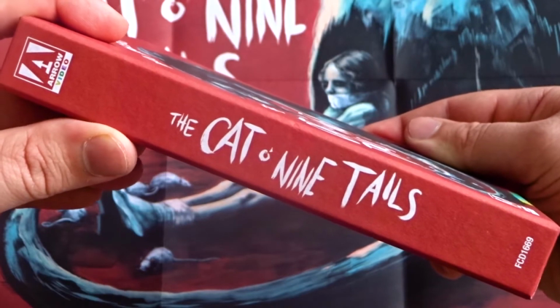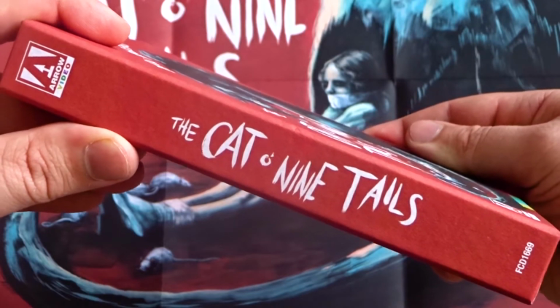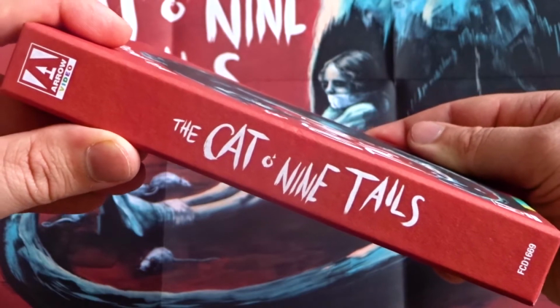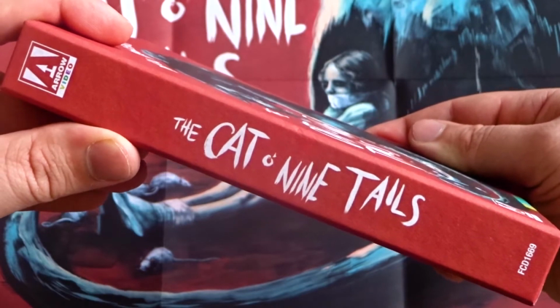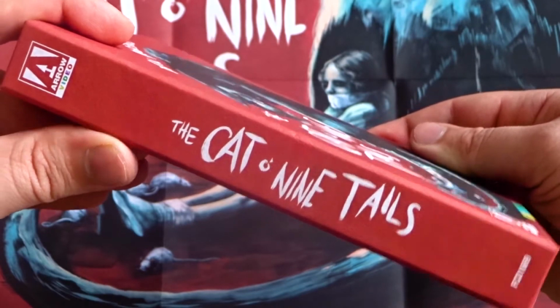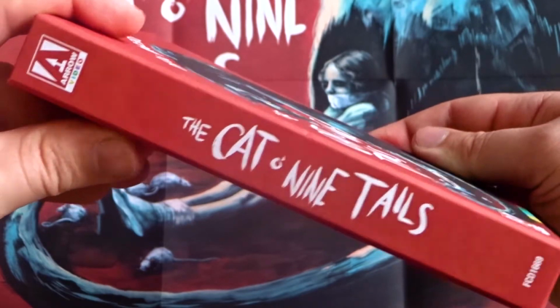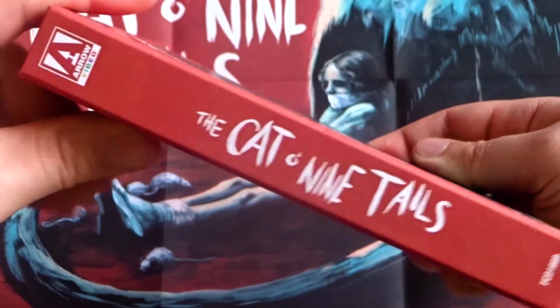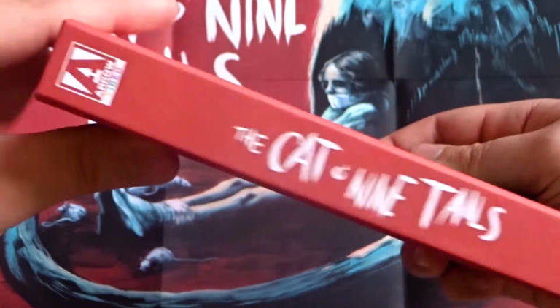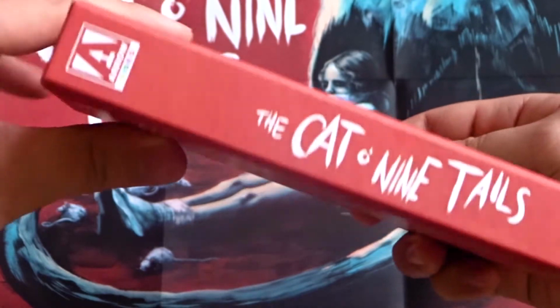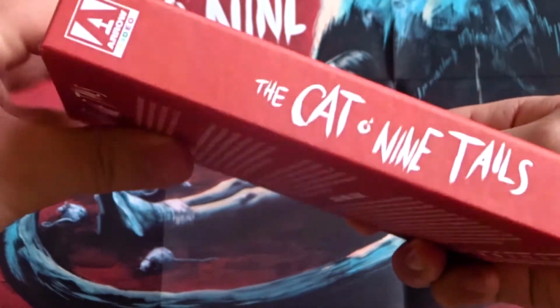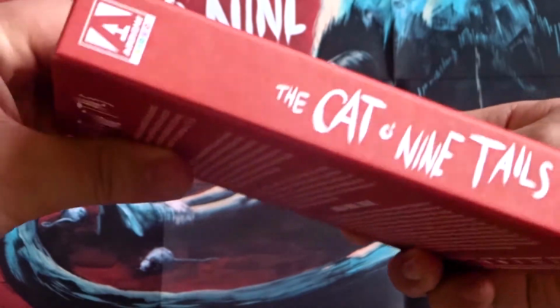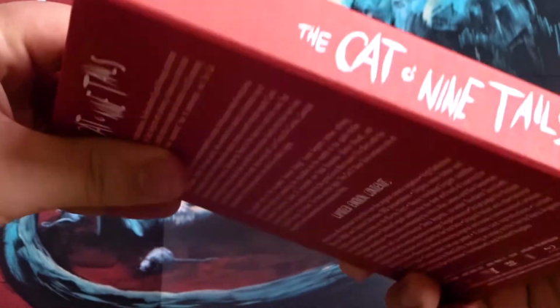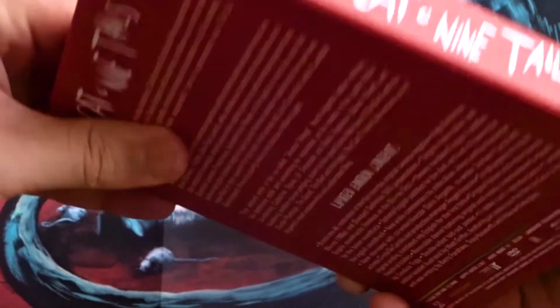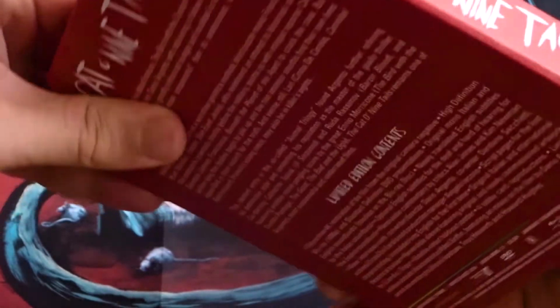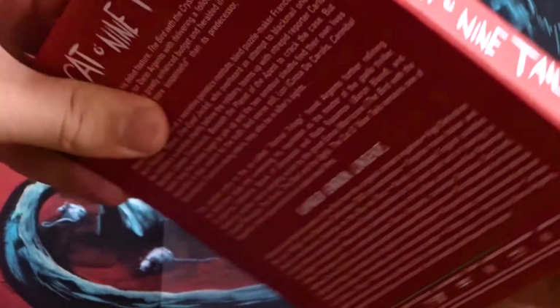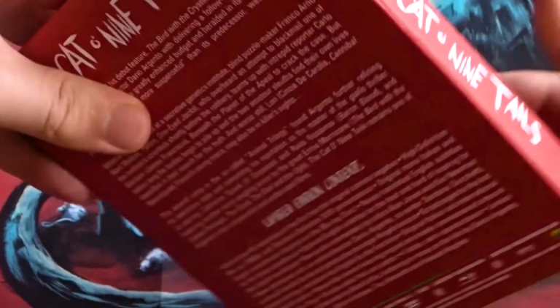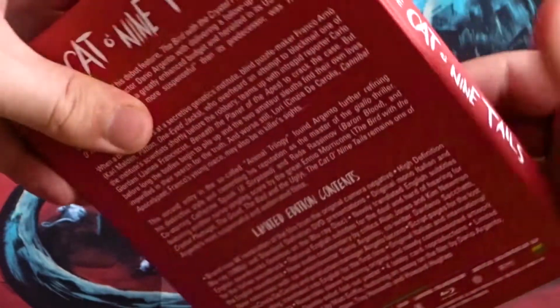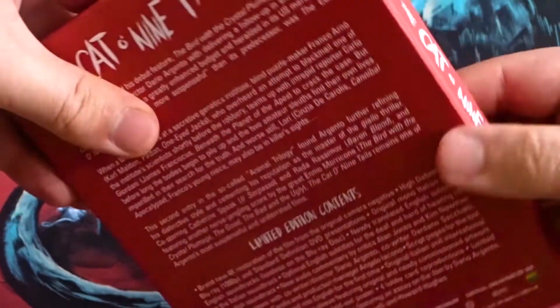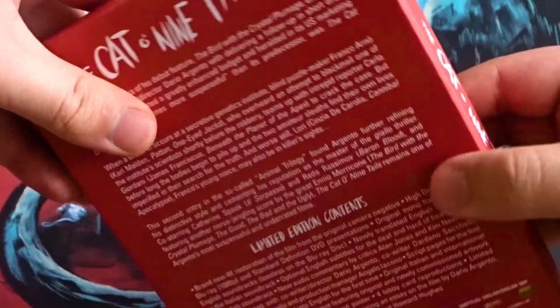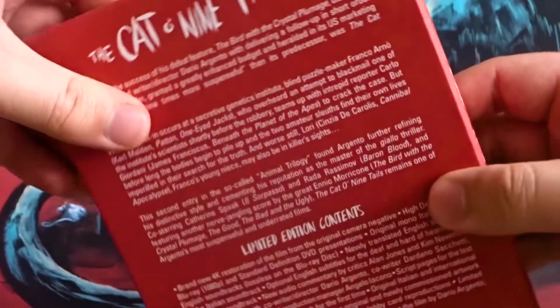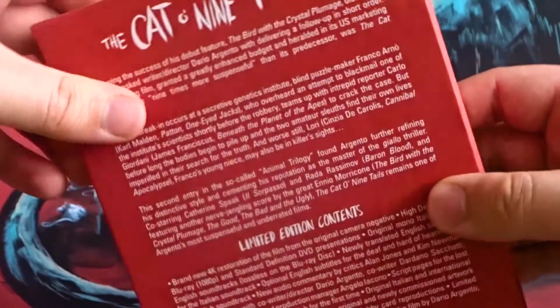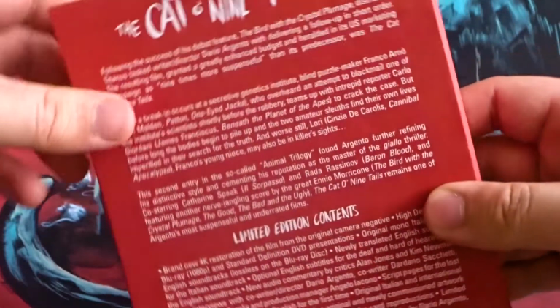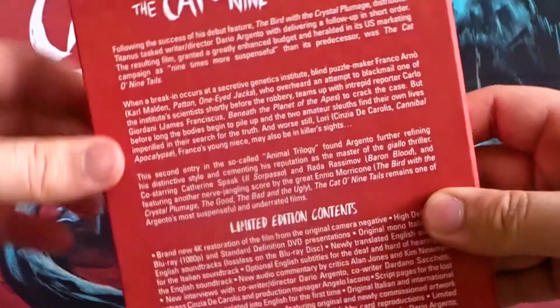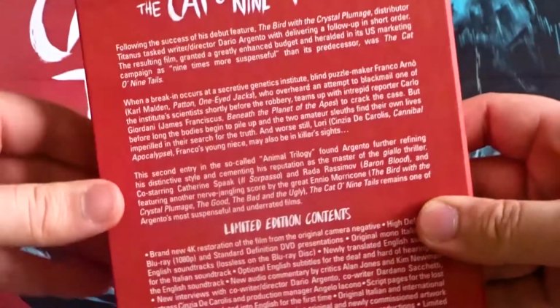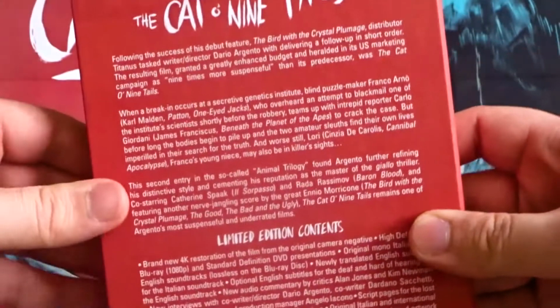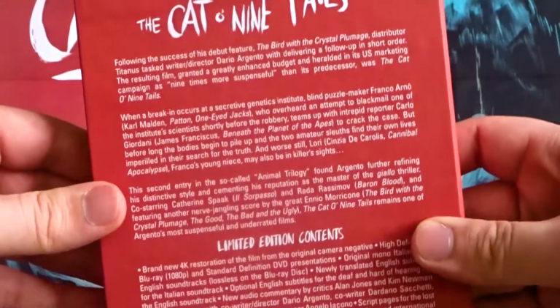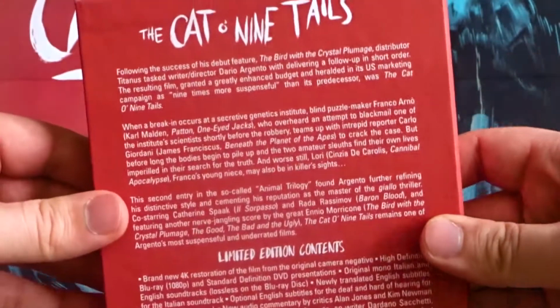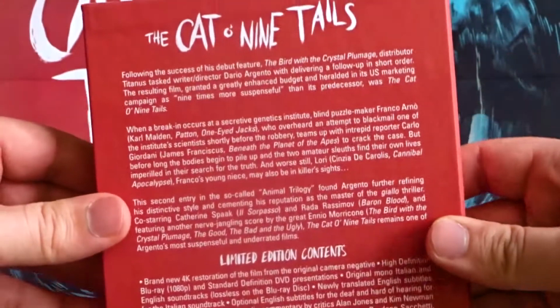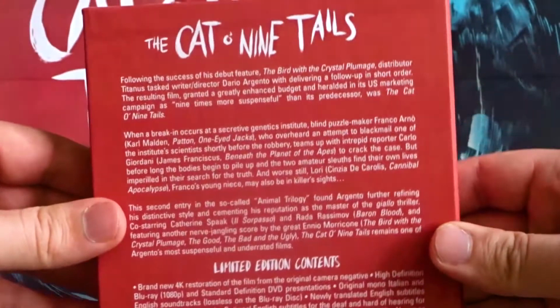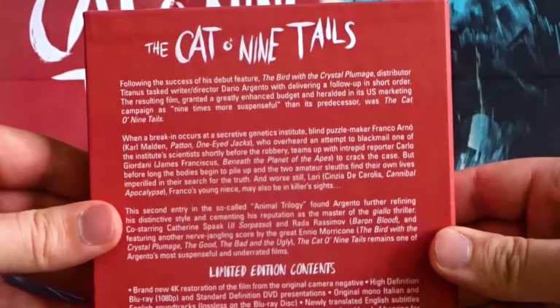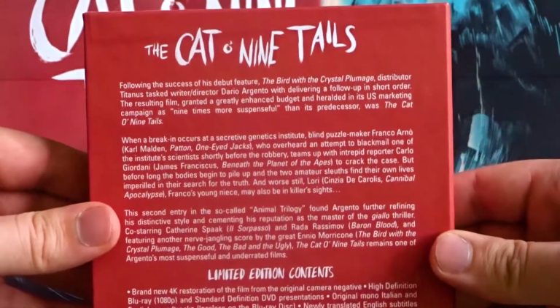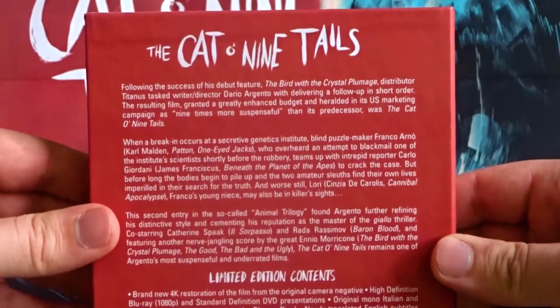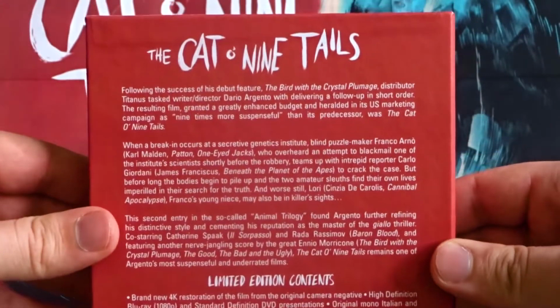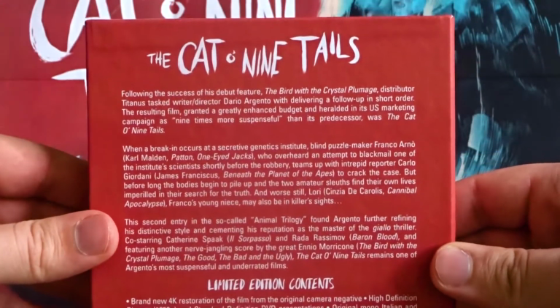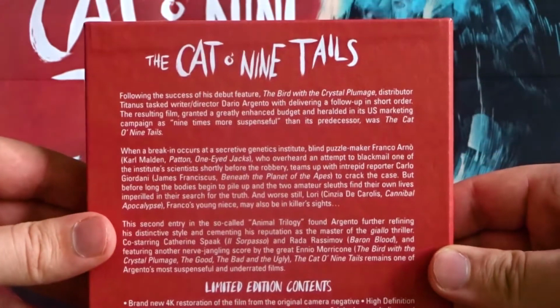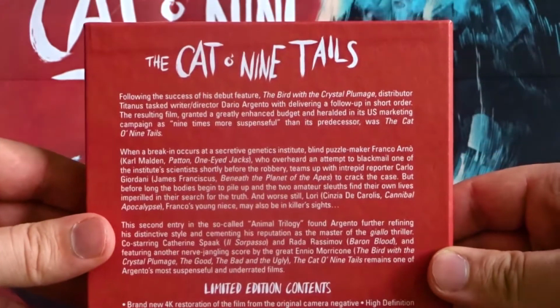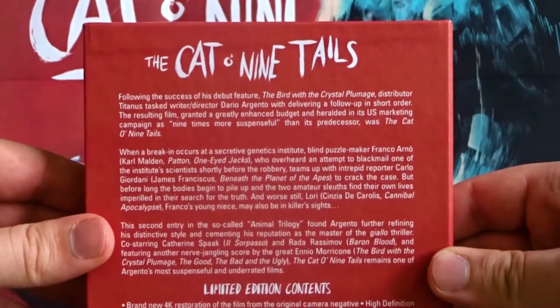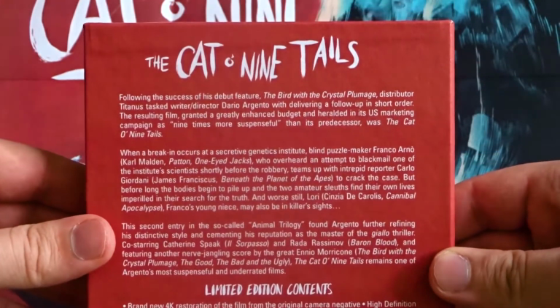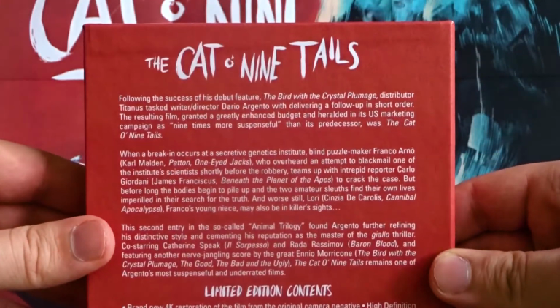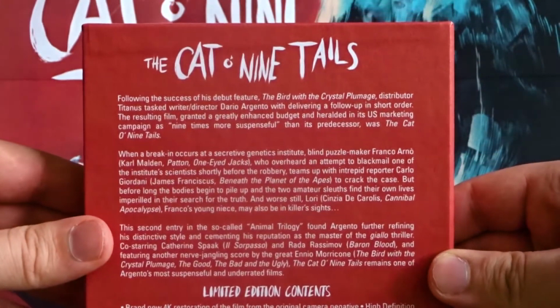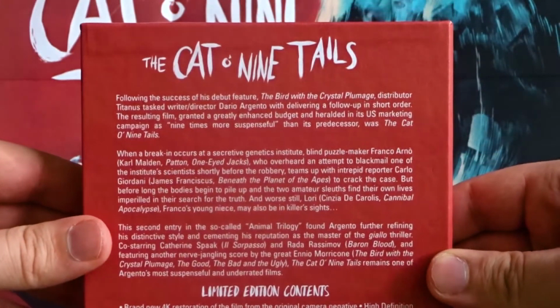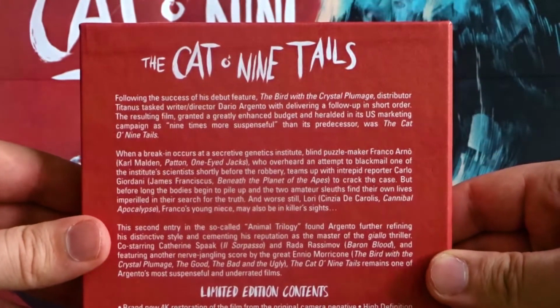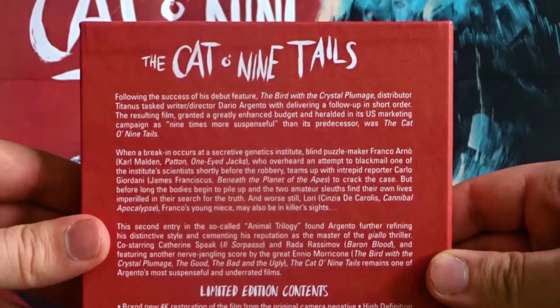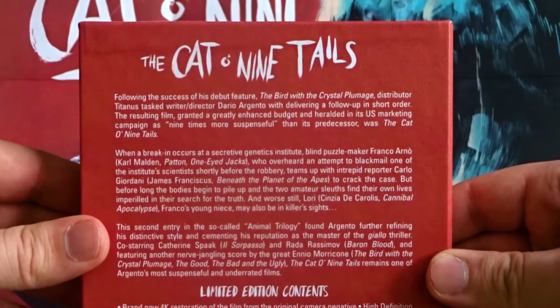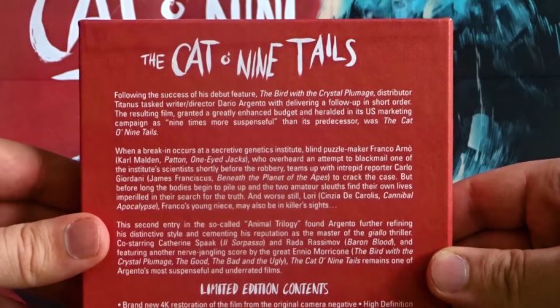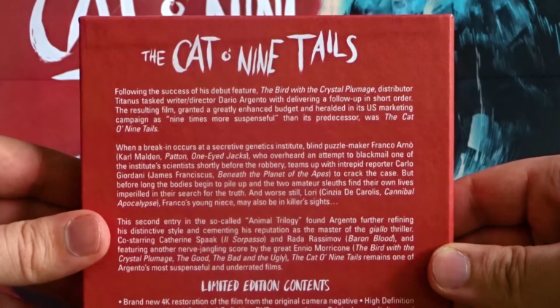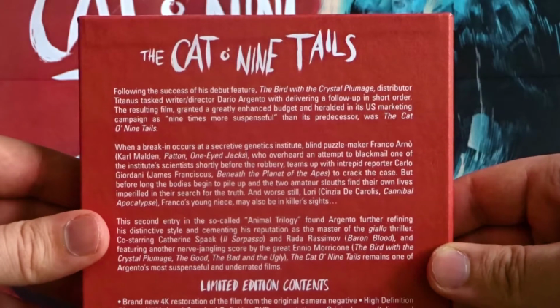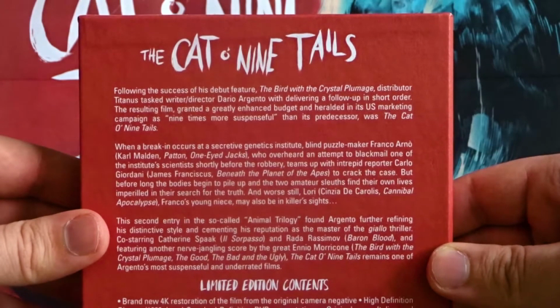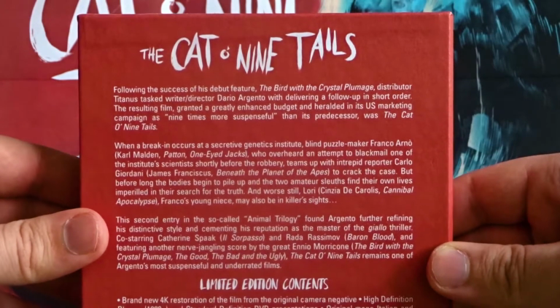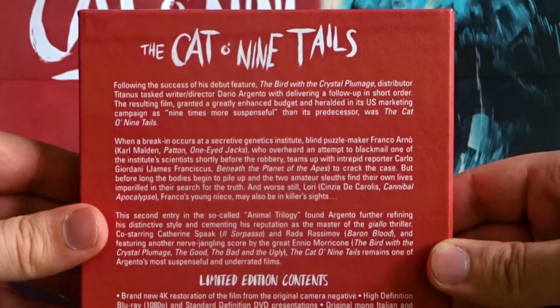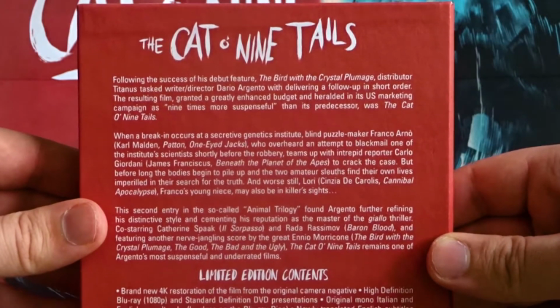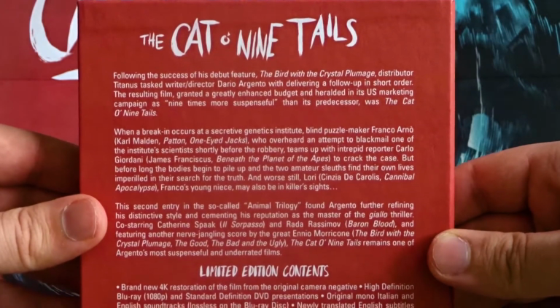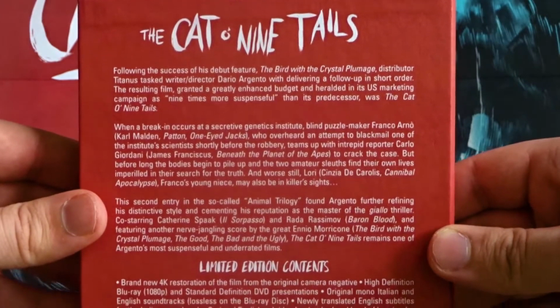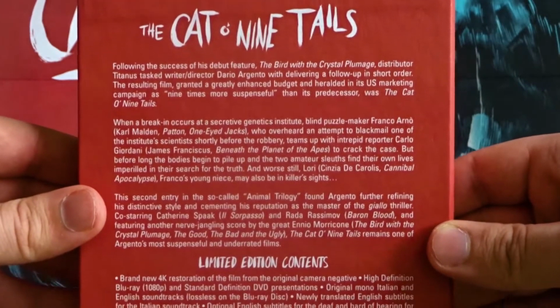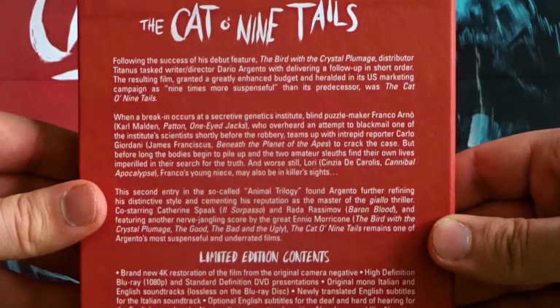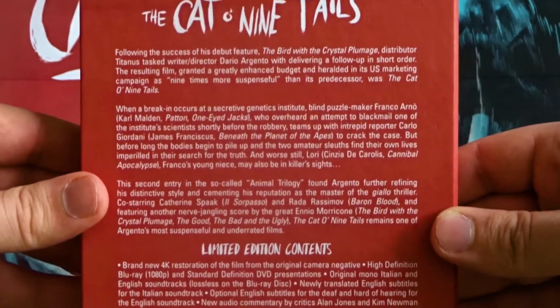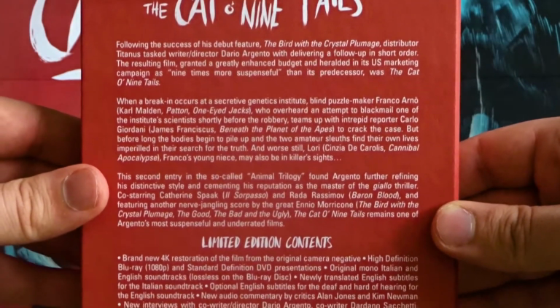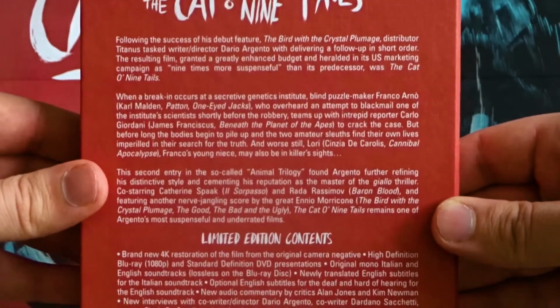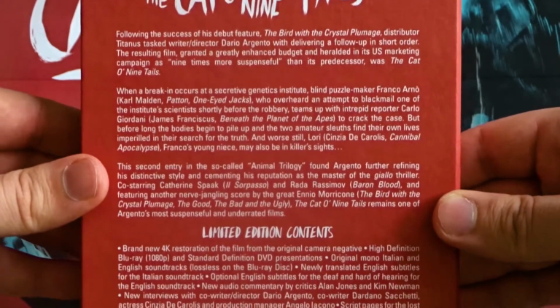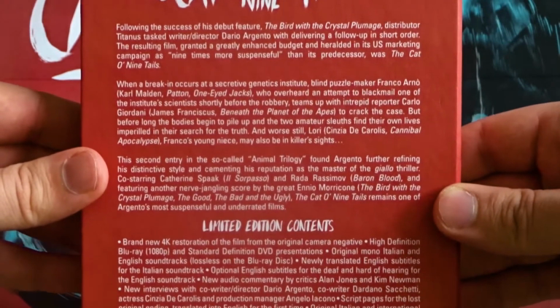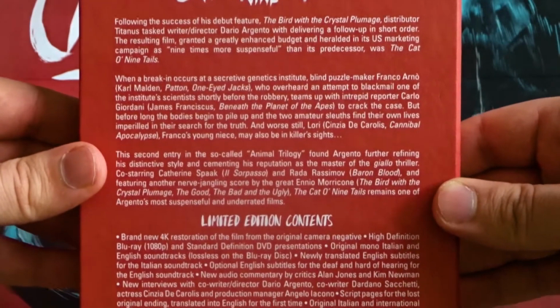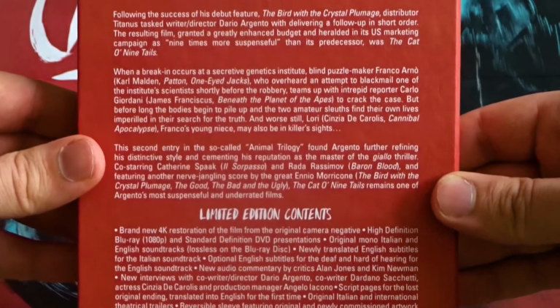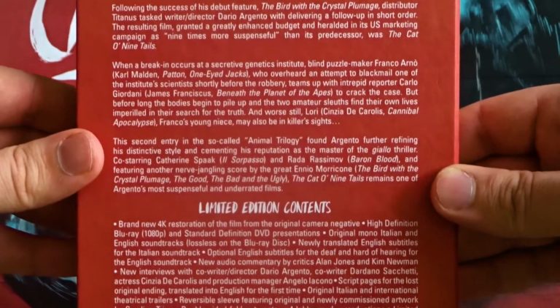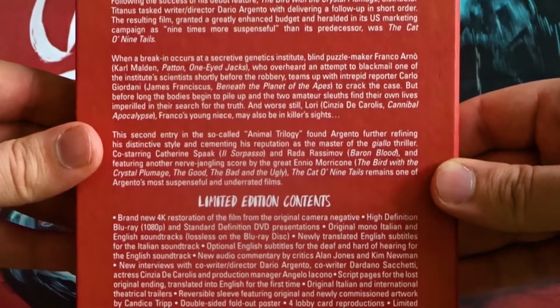There are script pages for the lost original ending, translated into English for the first time, and original Italian and international theatrical trailers.